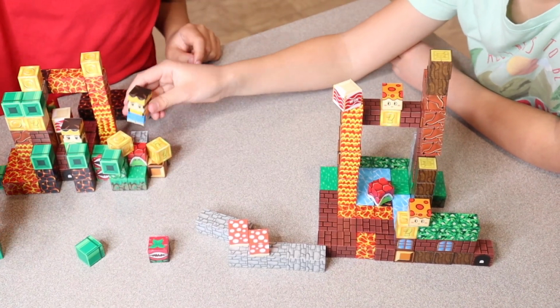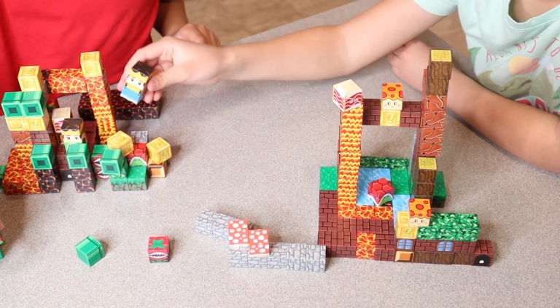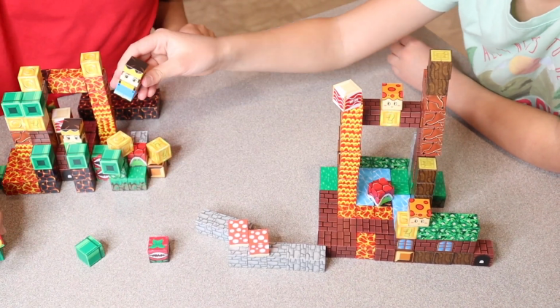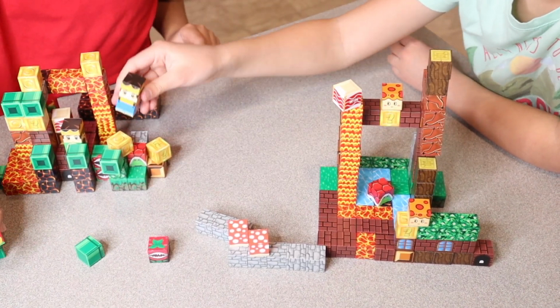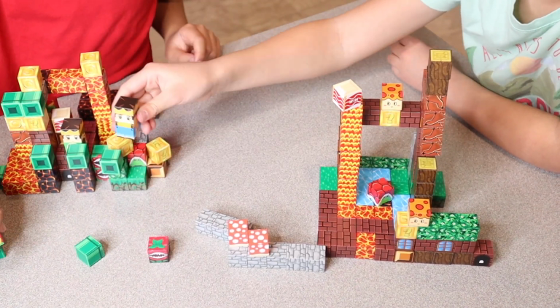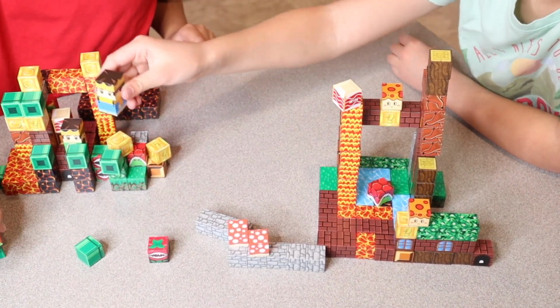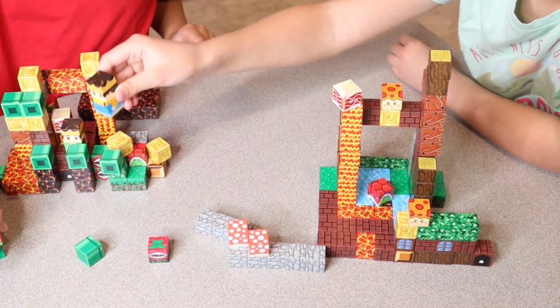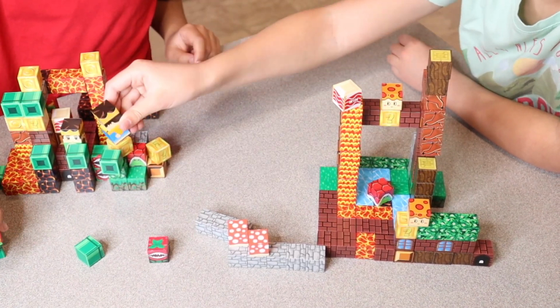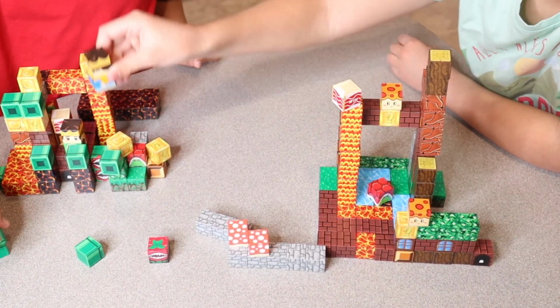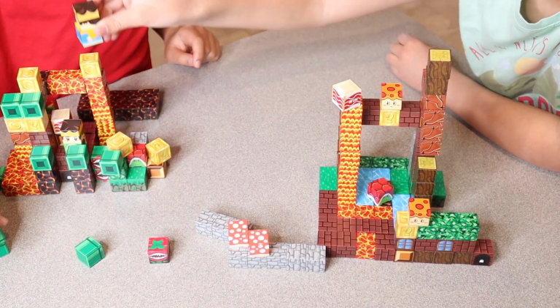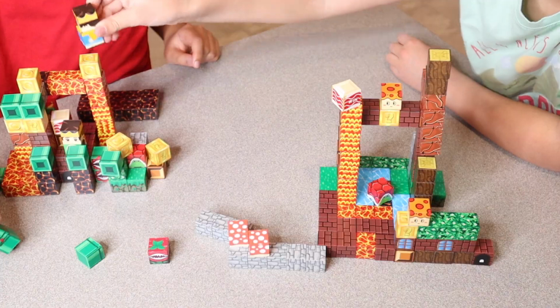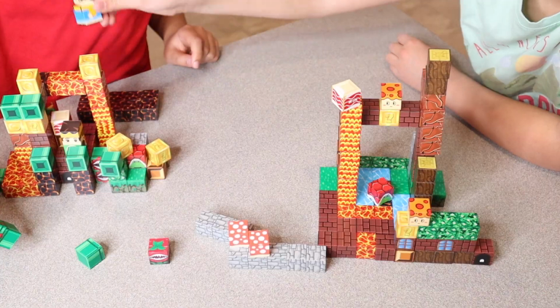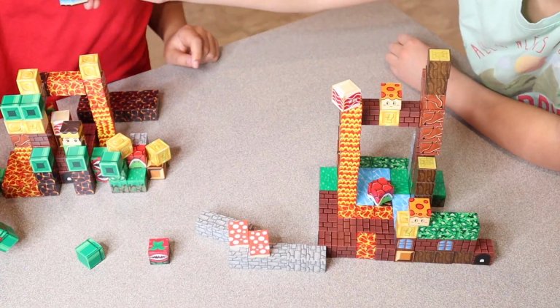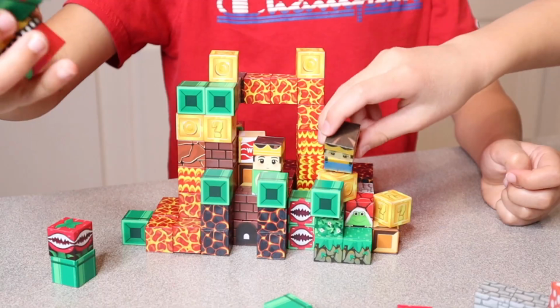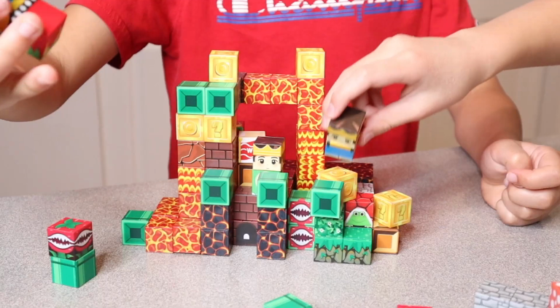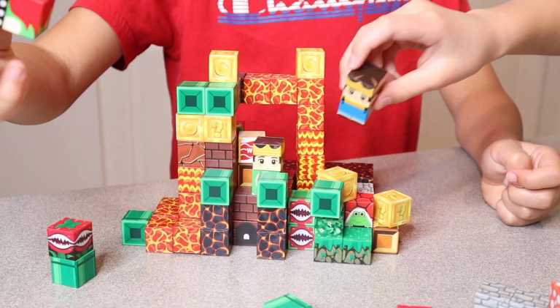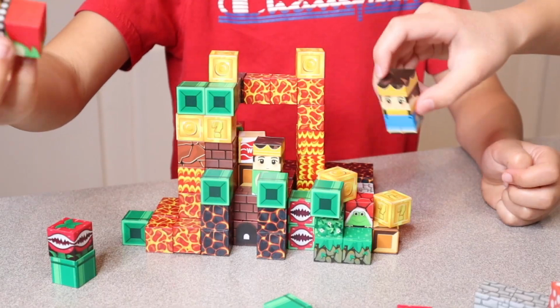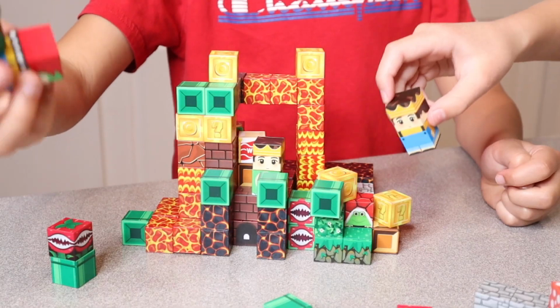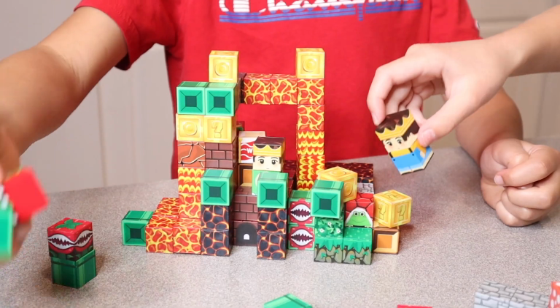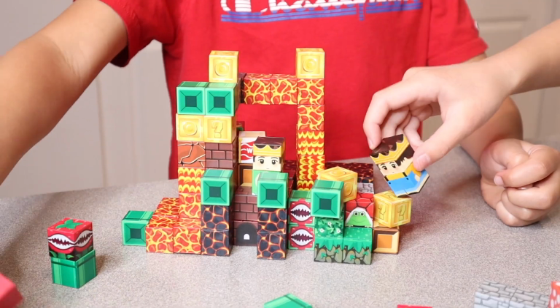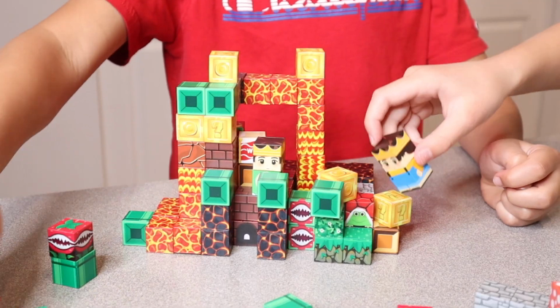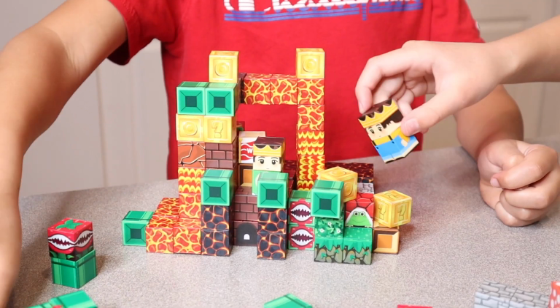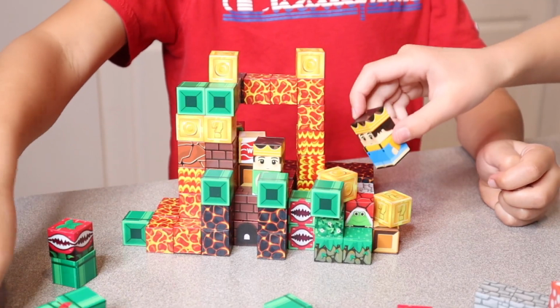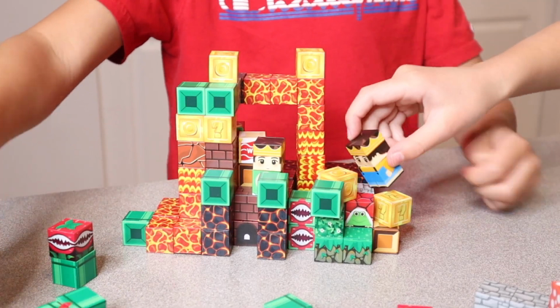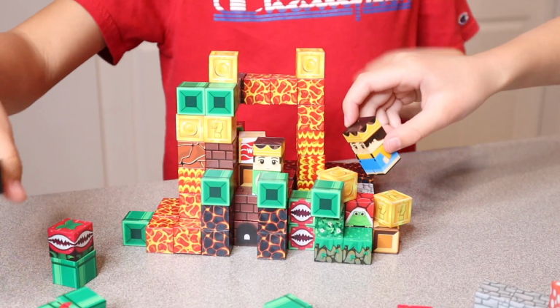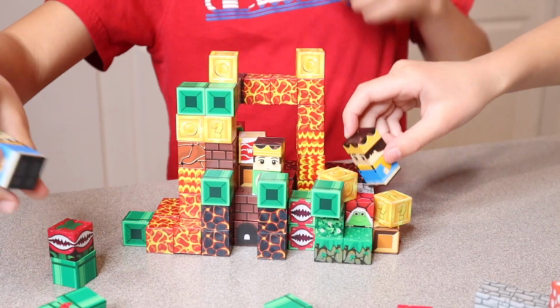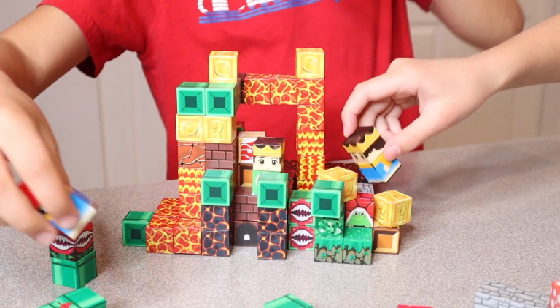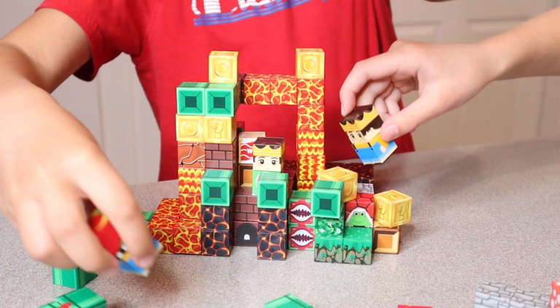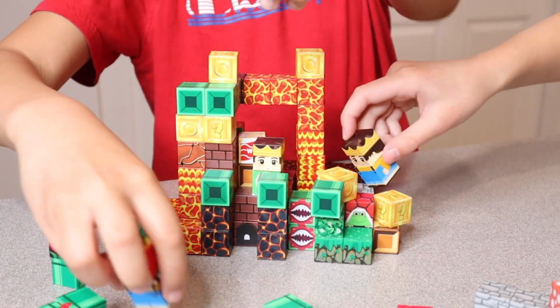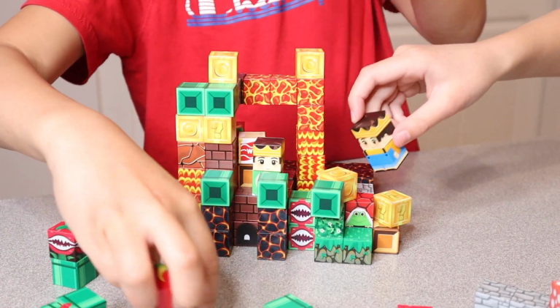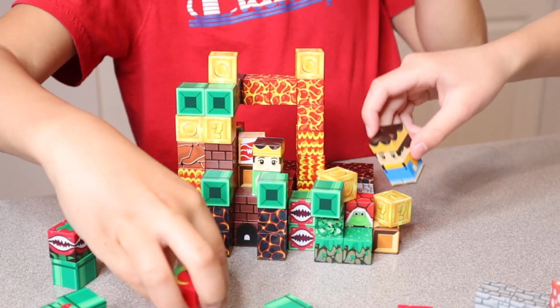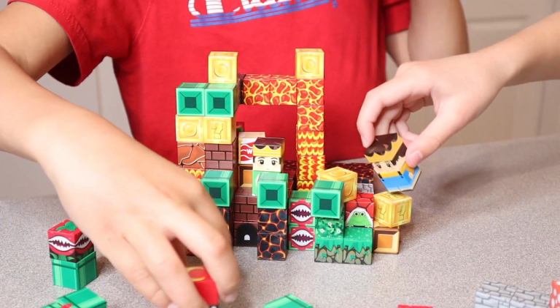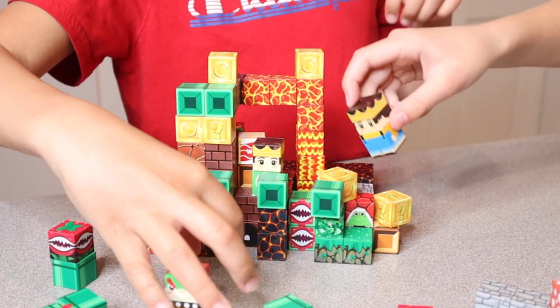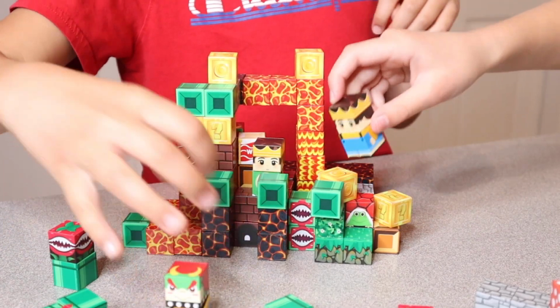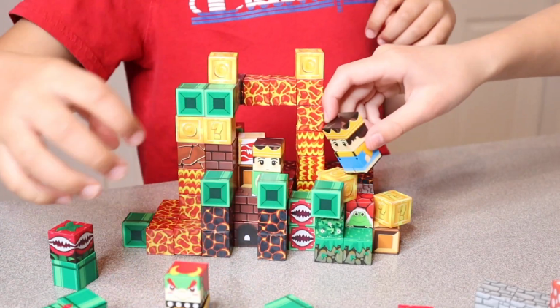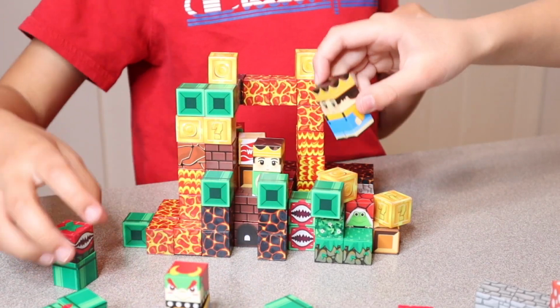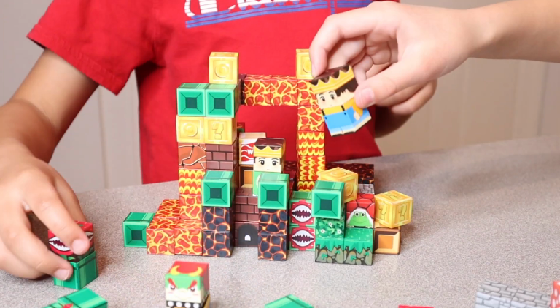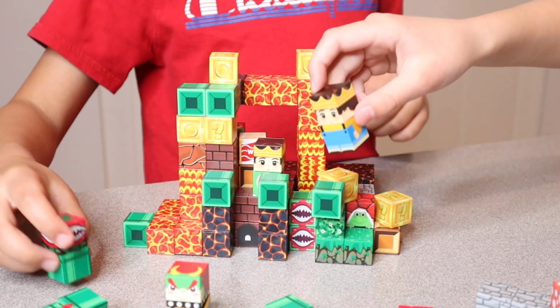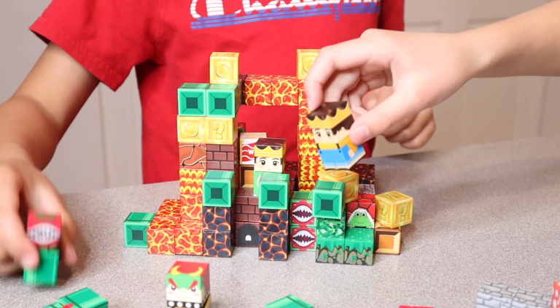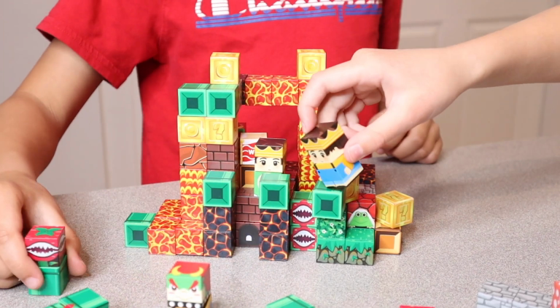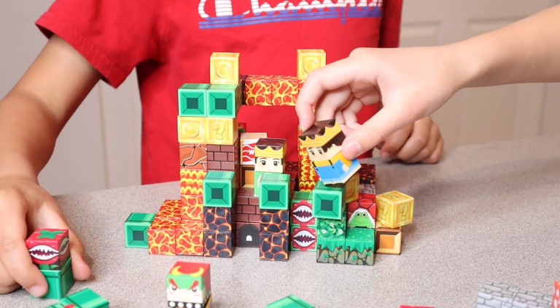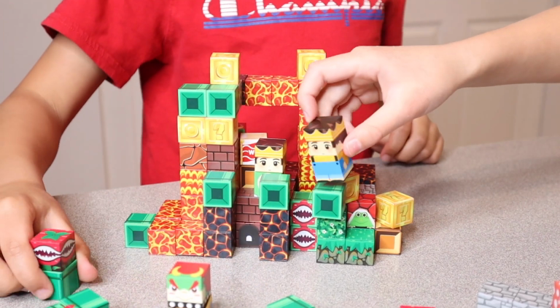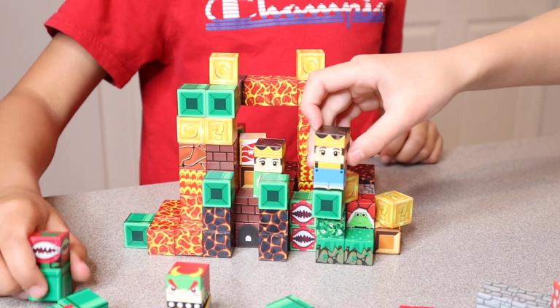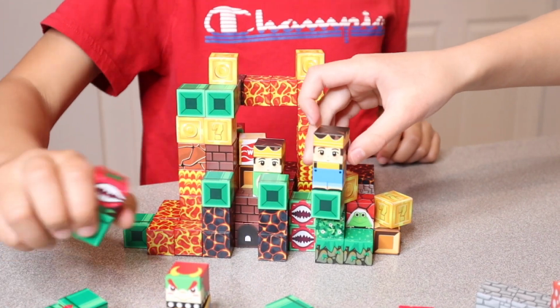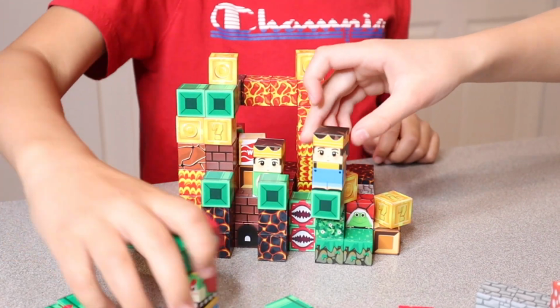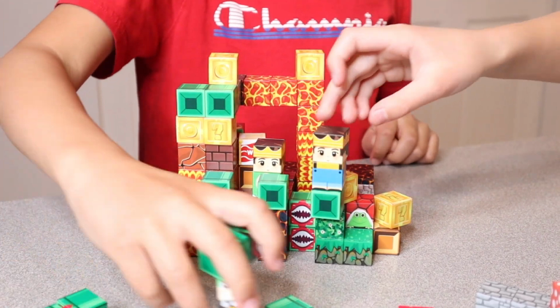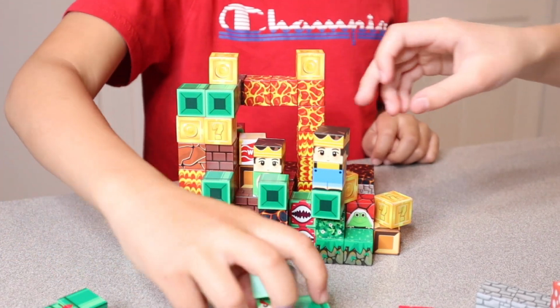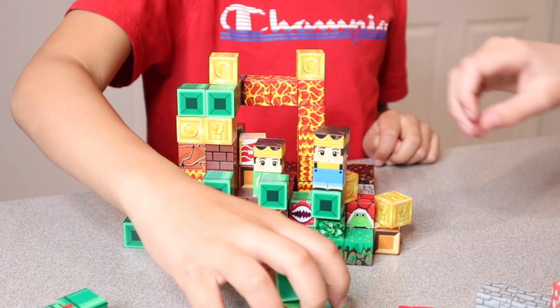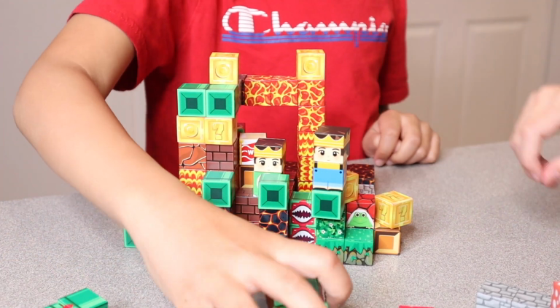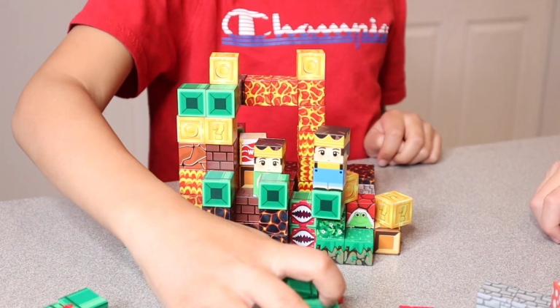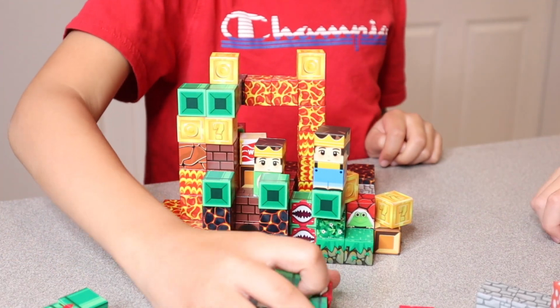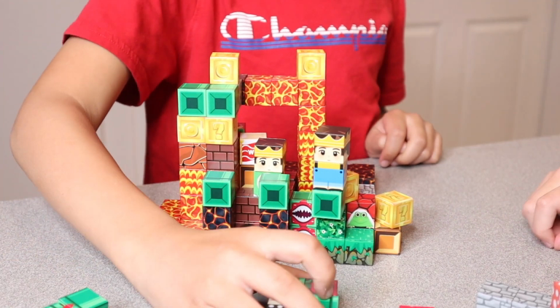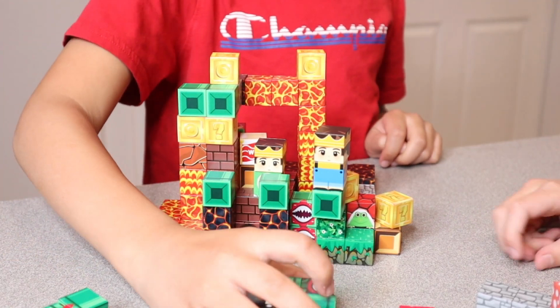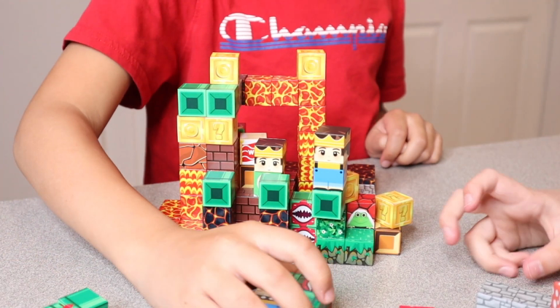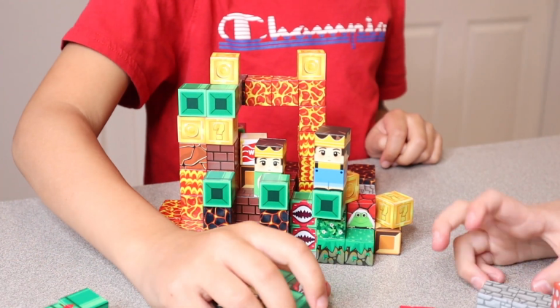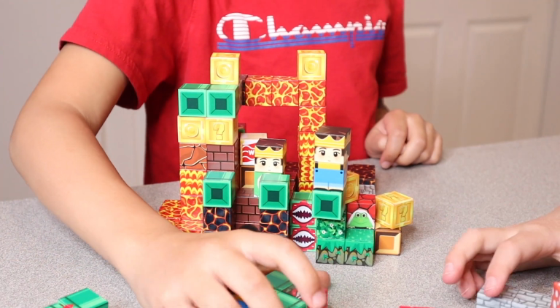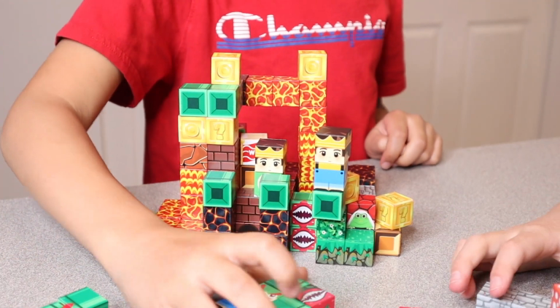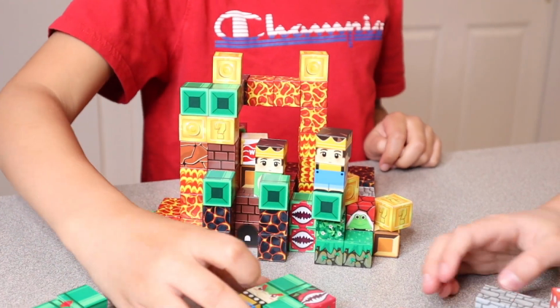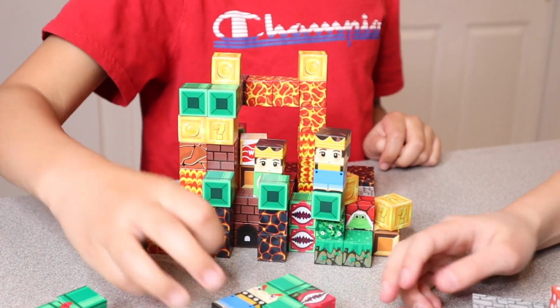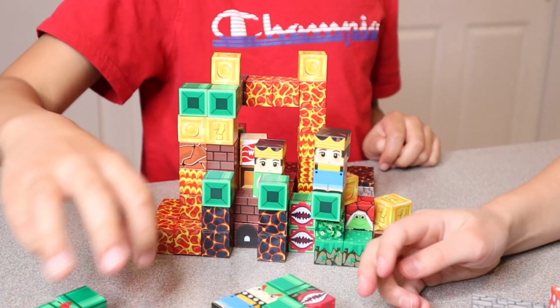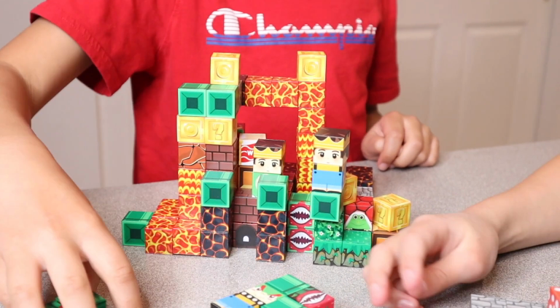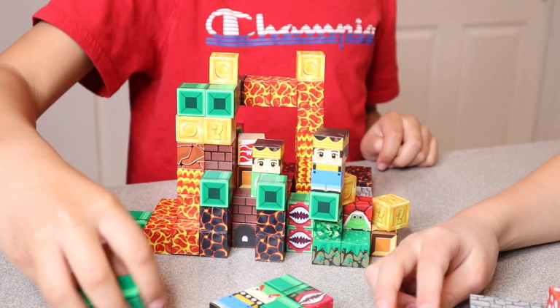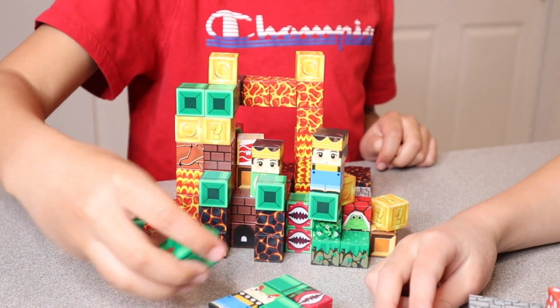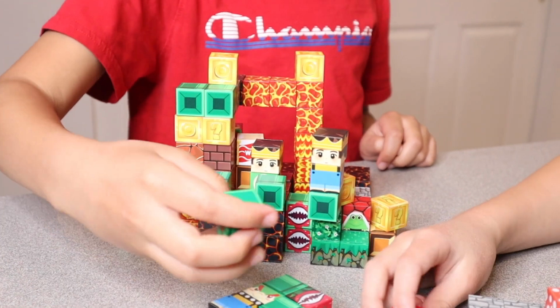Overall the kids had so much fun playing with these. It was really fun to just watch them use their imagination. I can tell this is something that's going to be played with a lot.